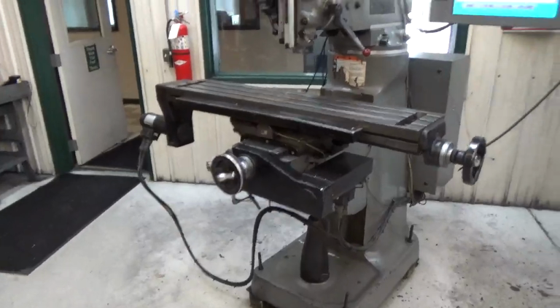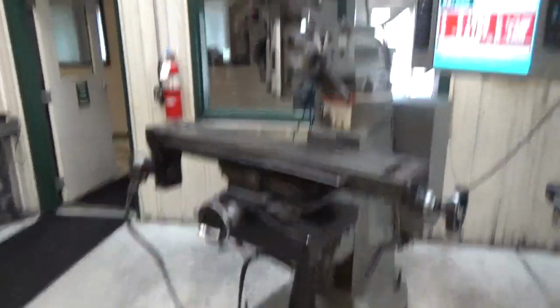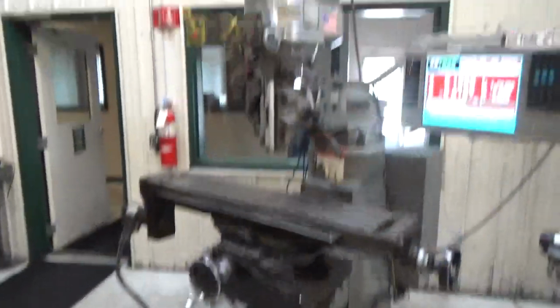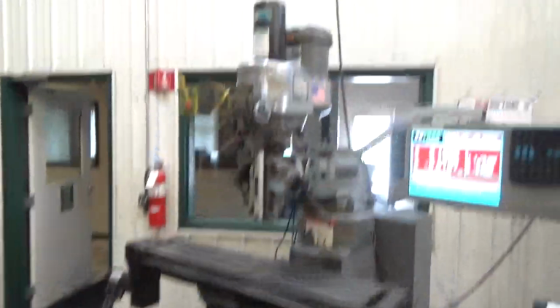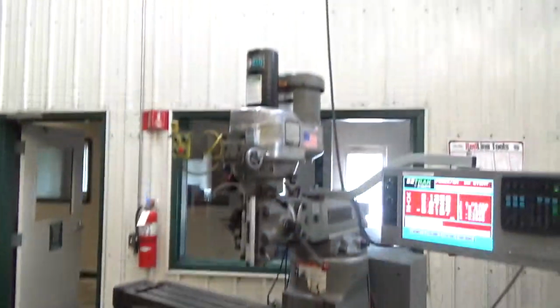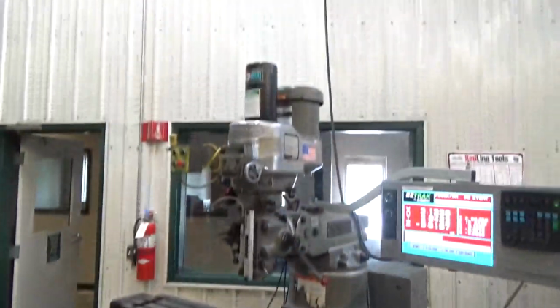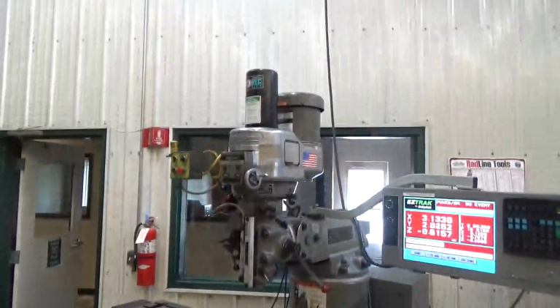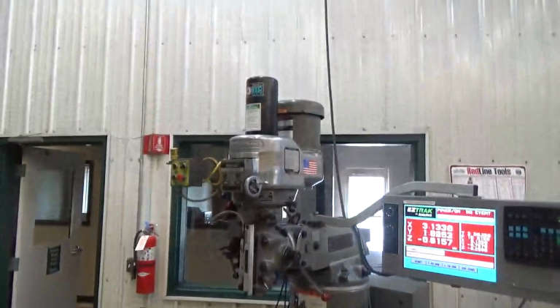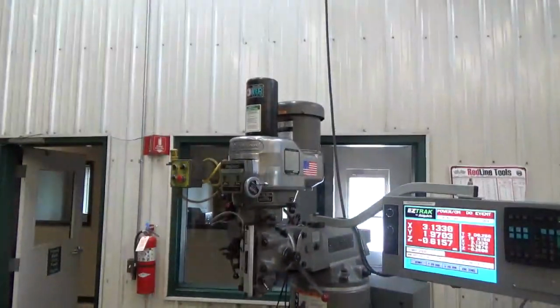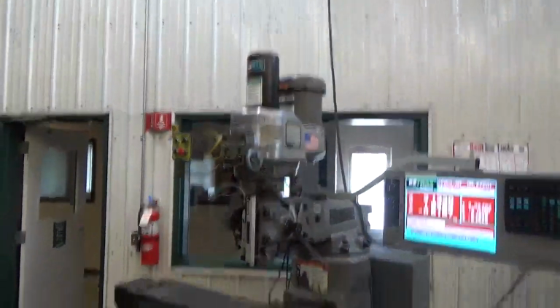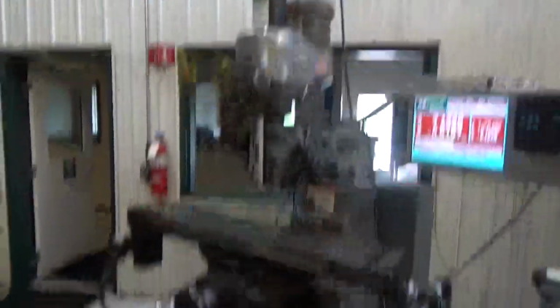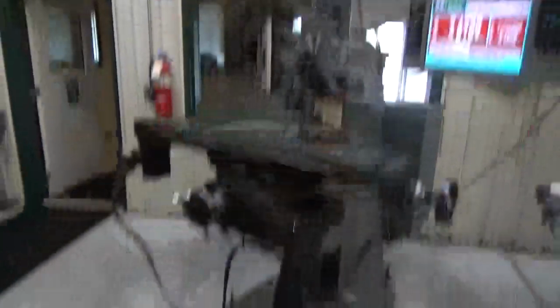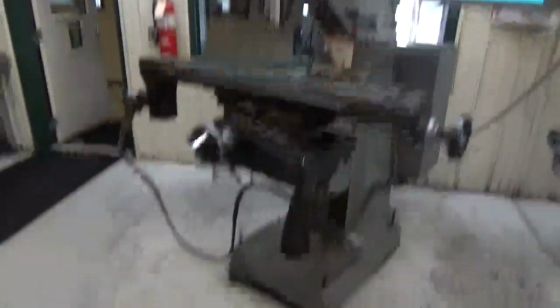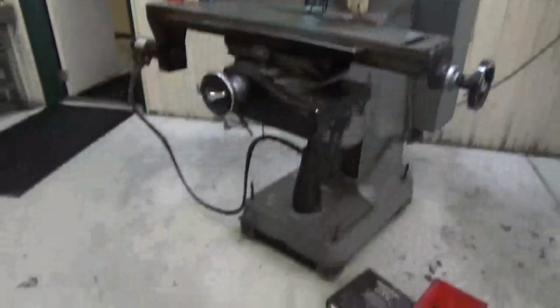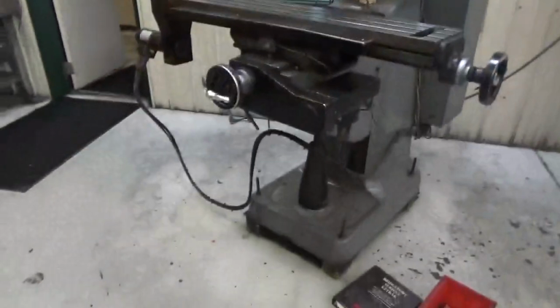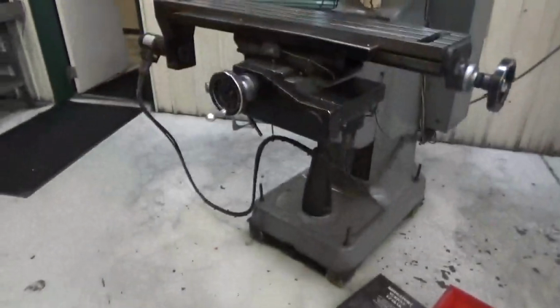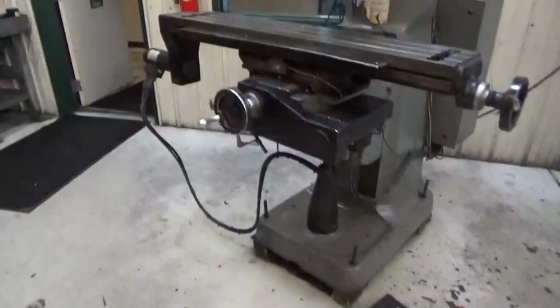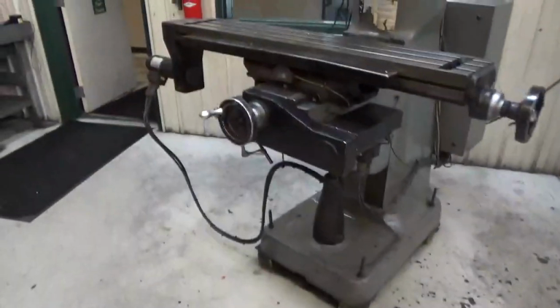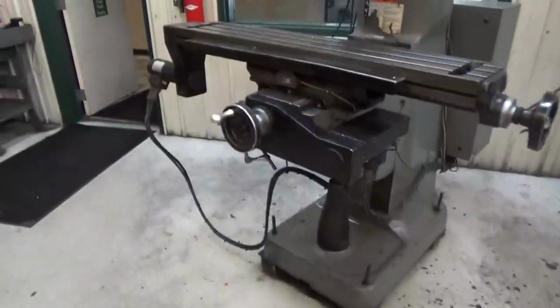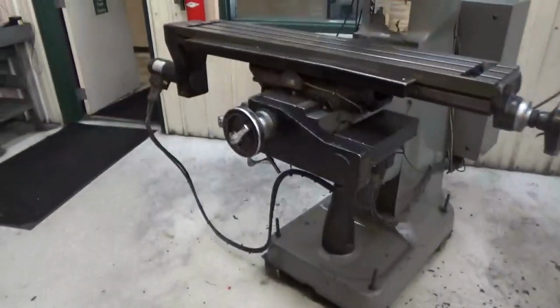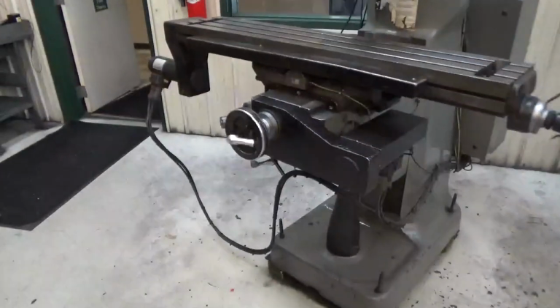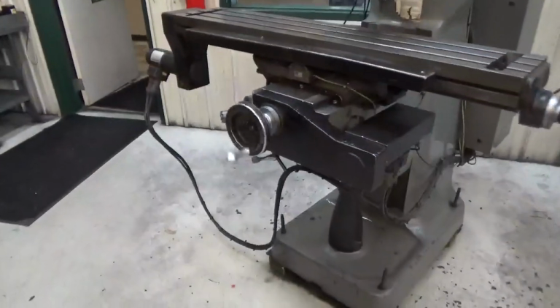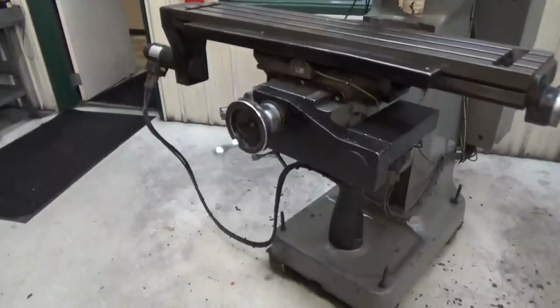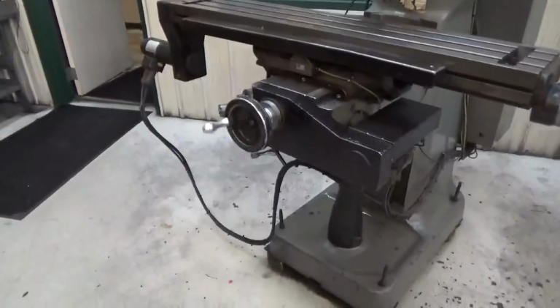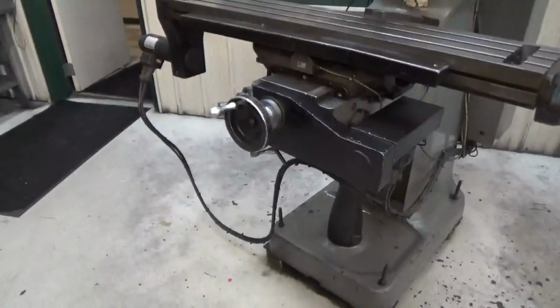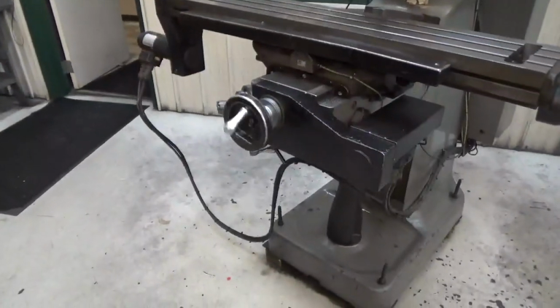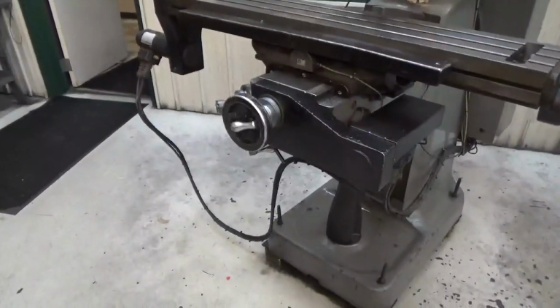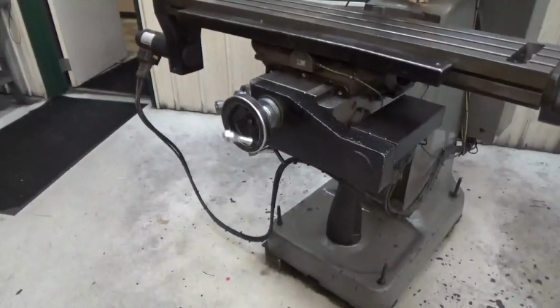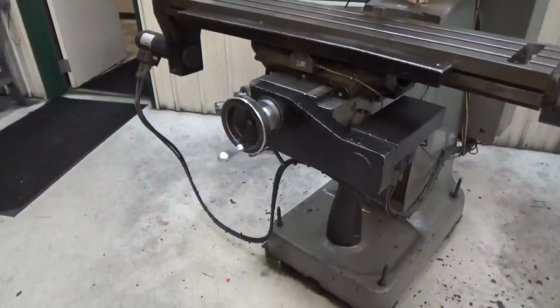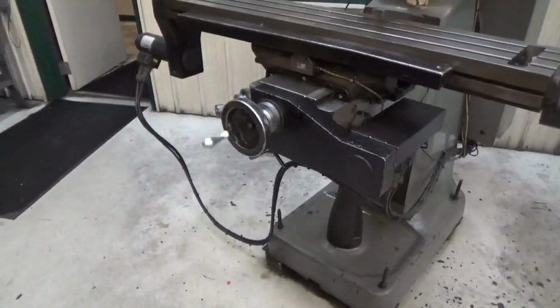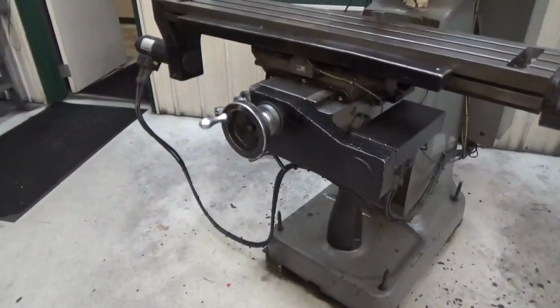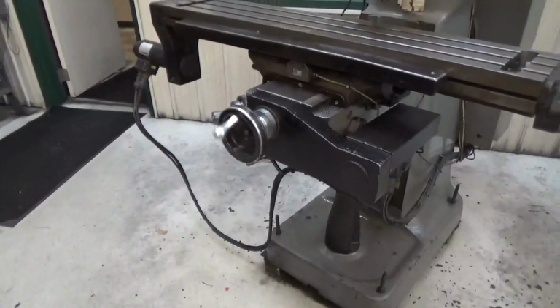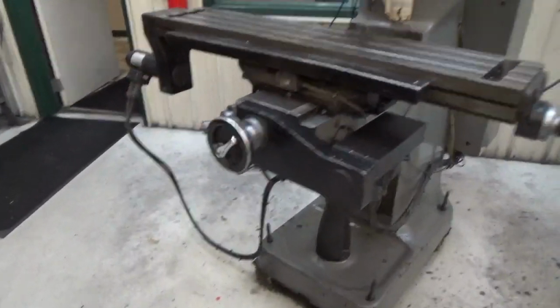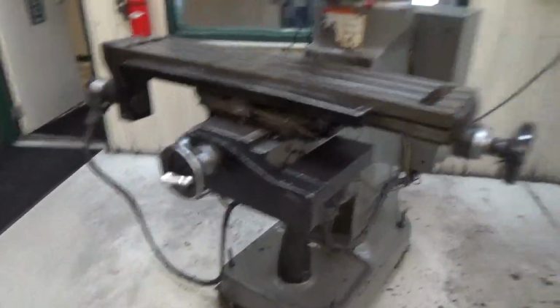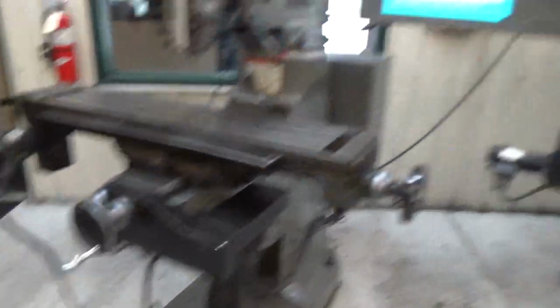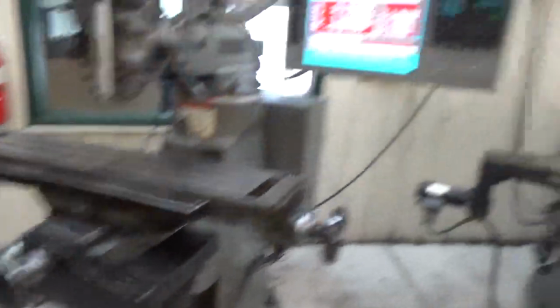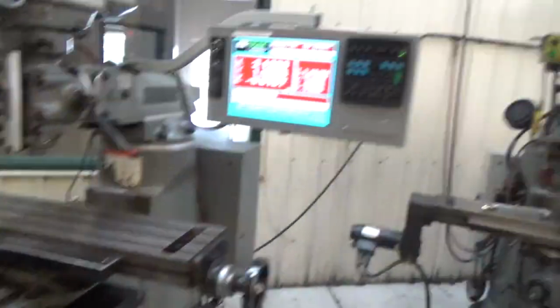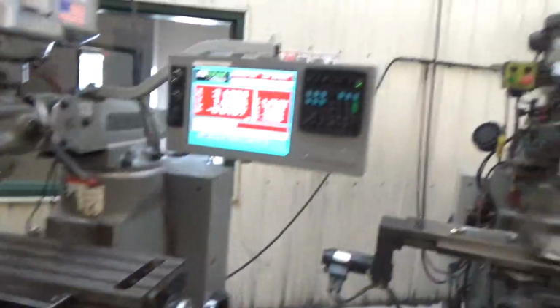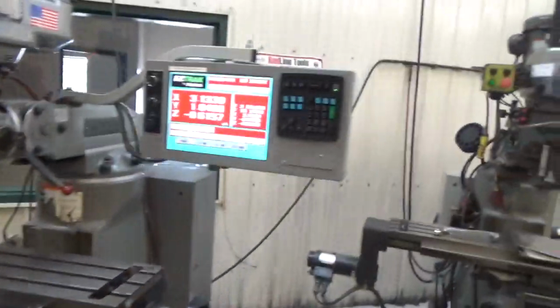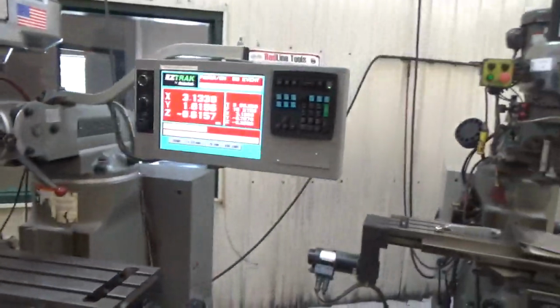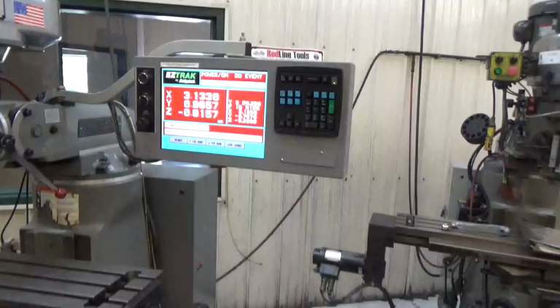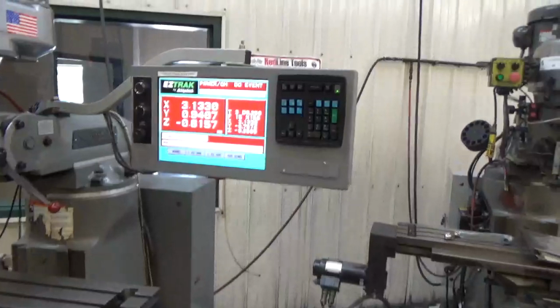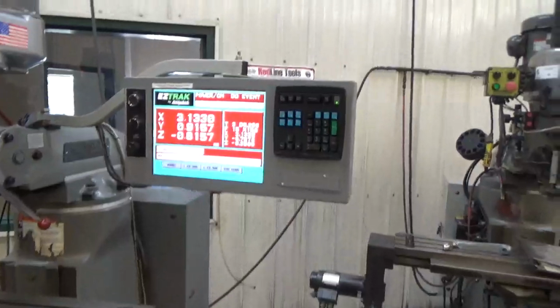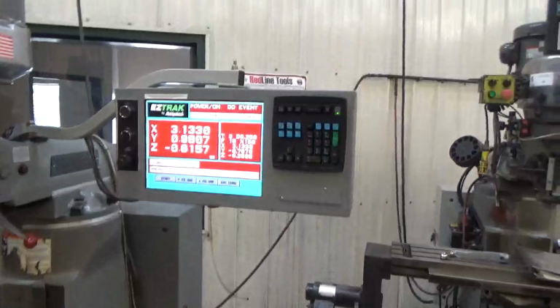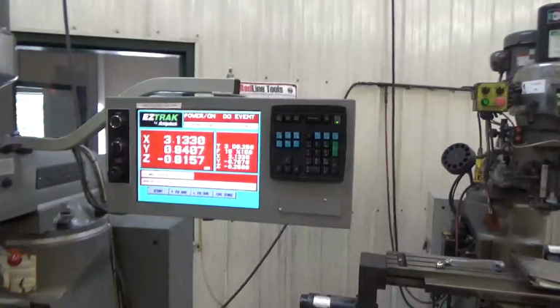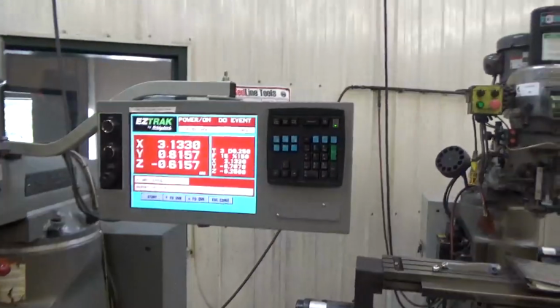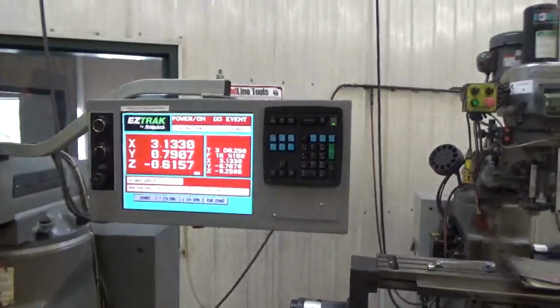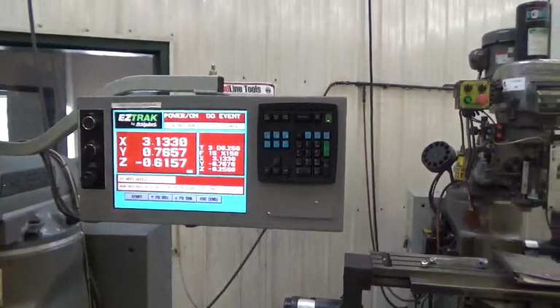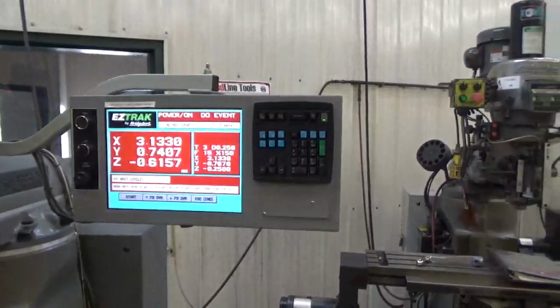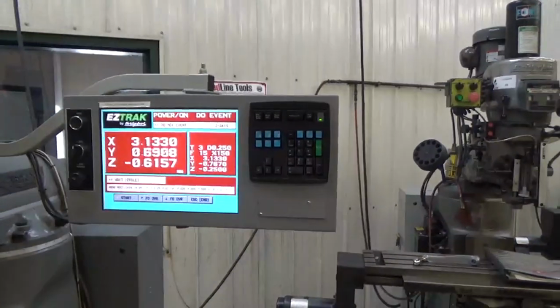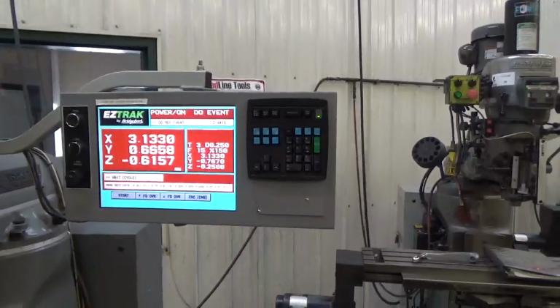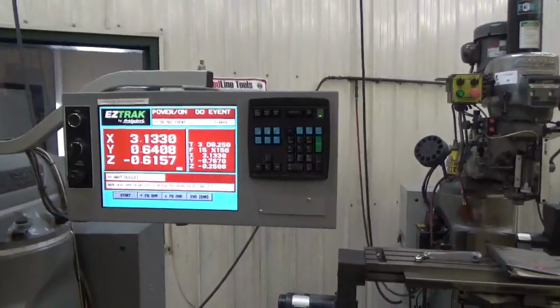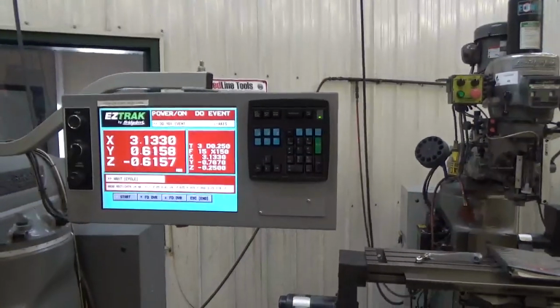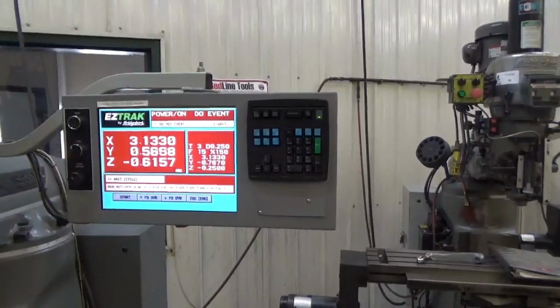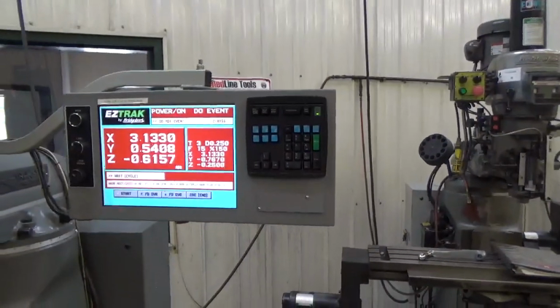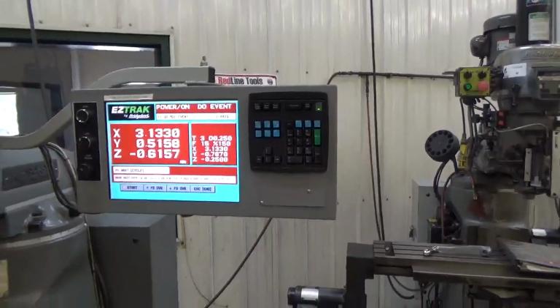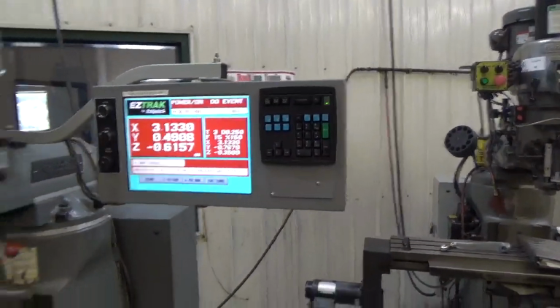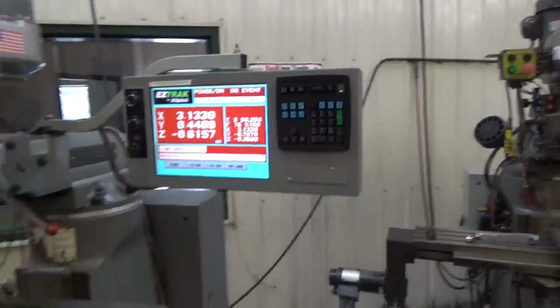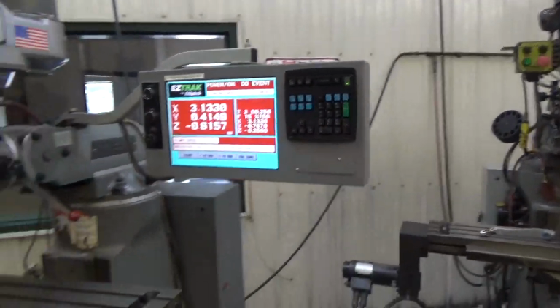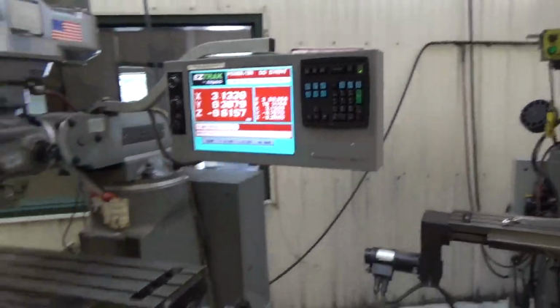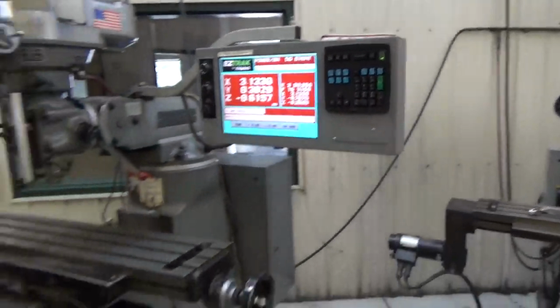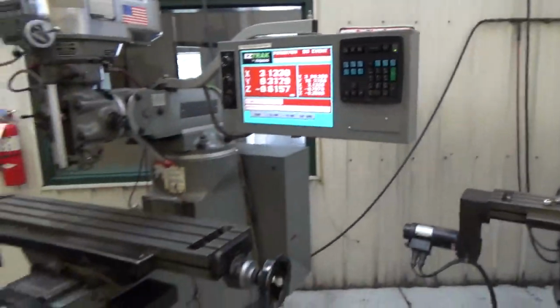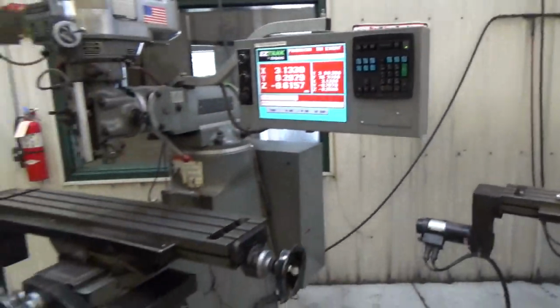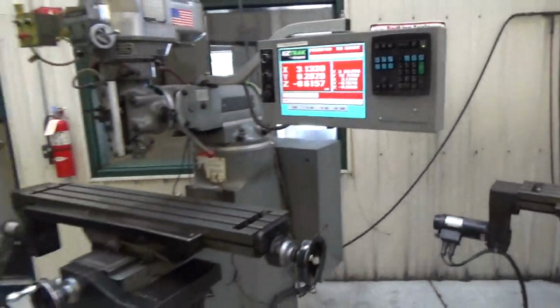There's a PERT power draw bar — that handle's clinking in and out — and a two-axis CNC control.